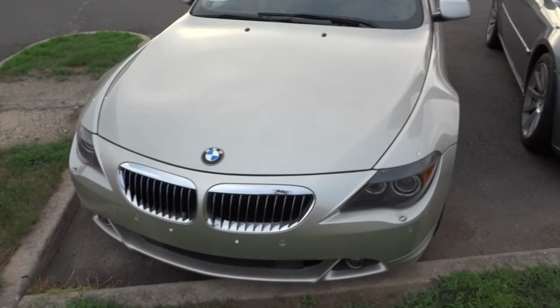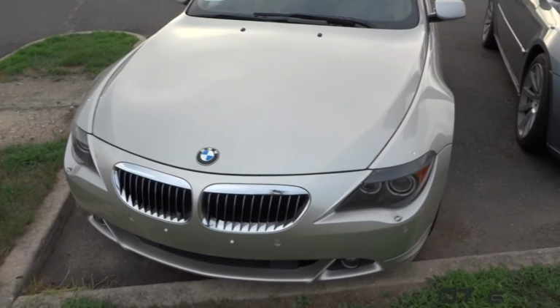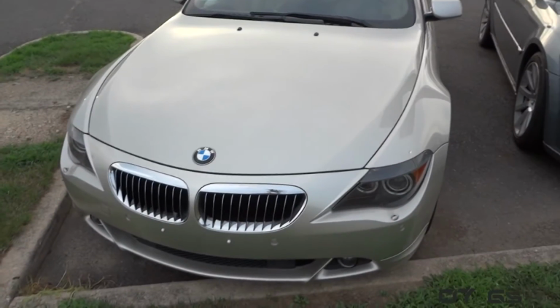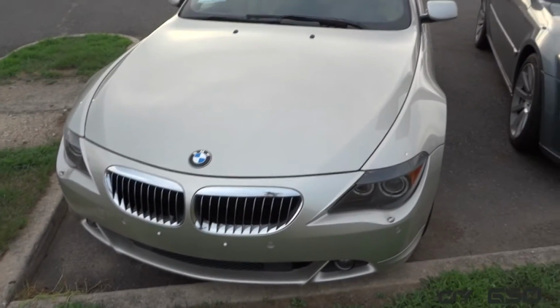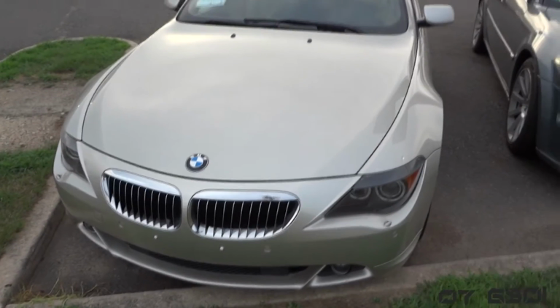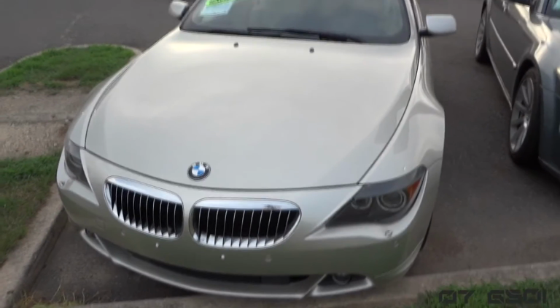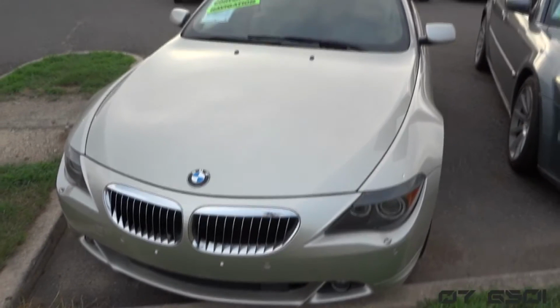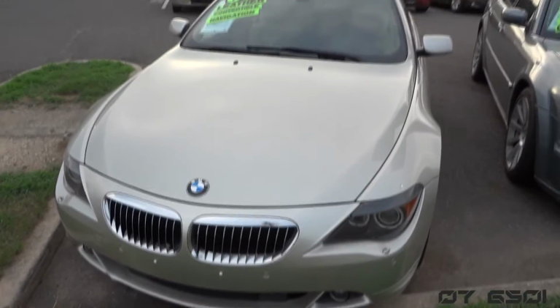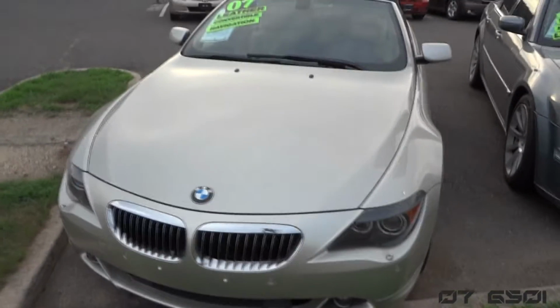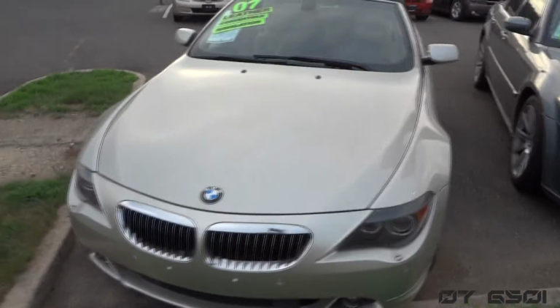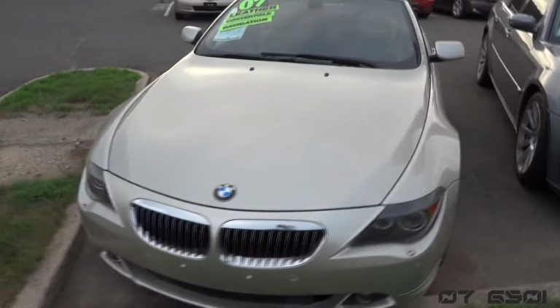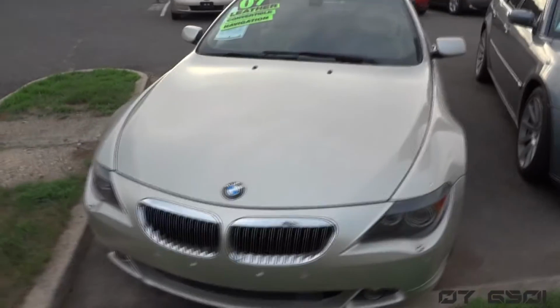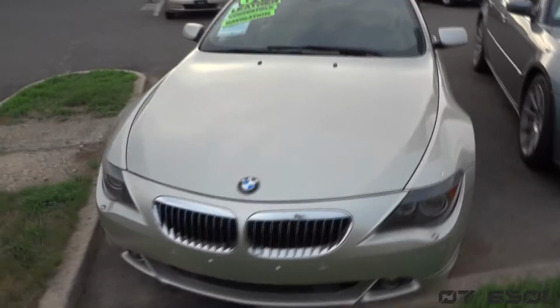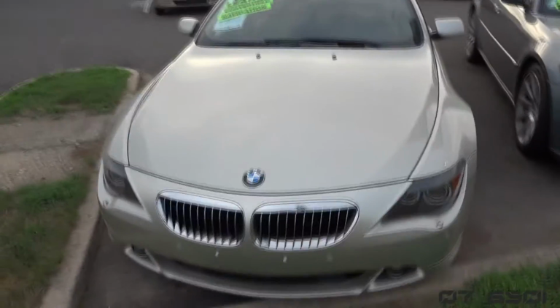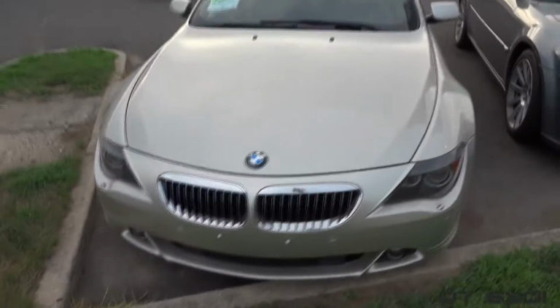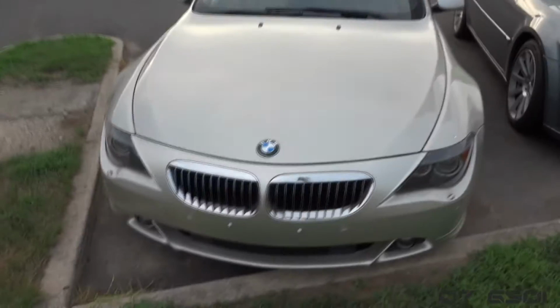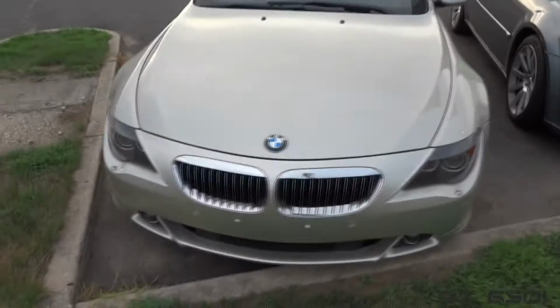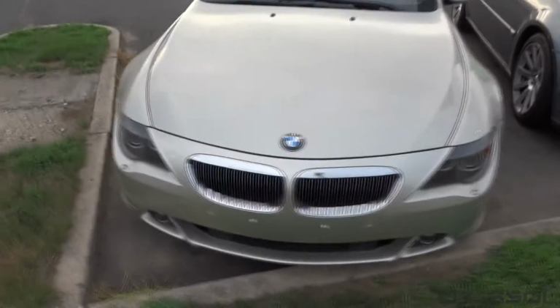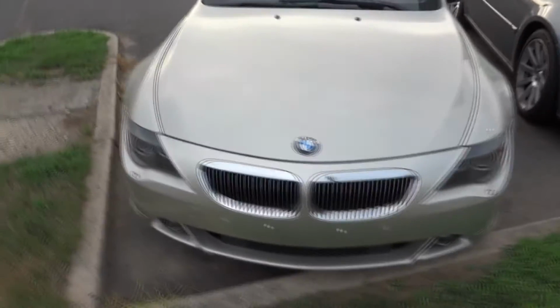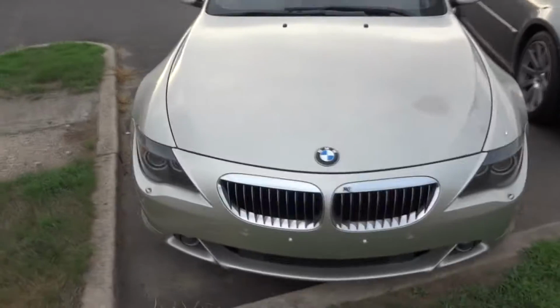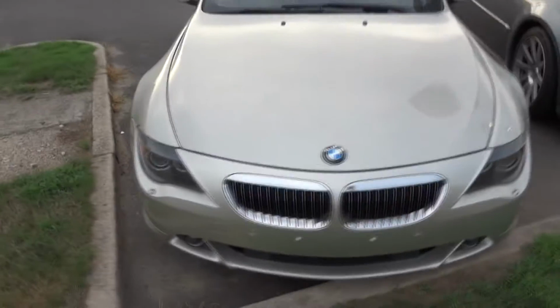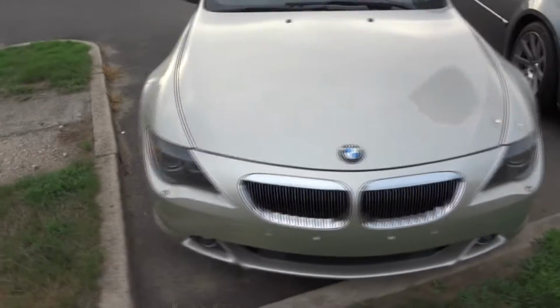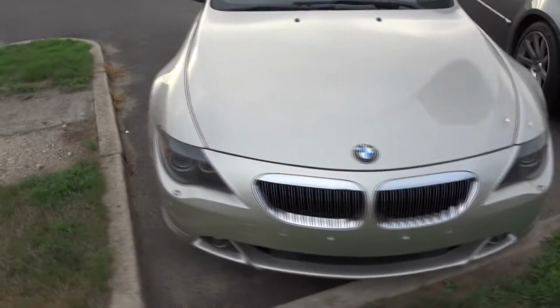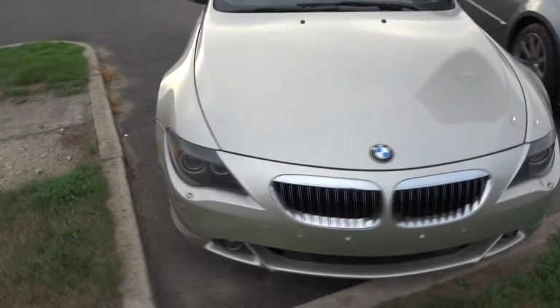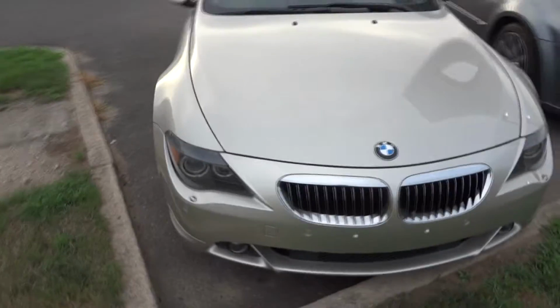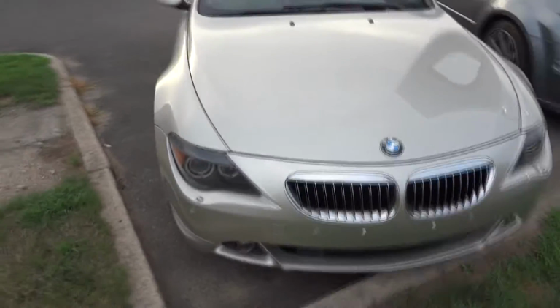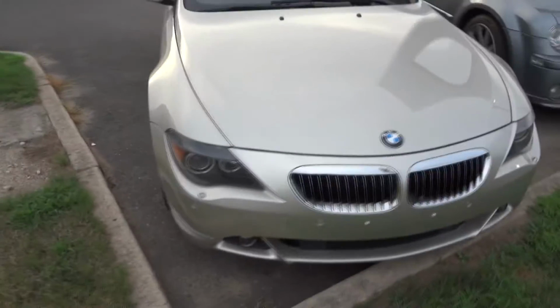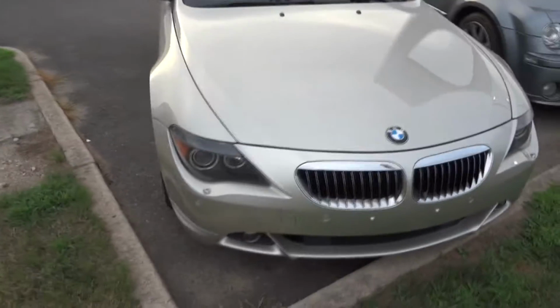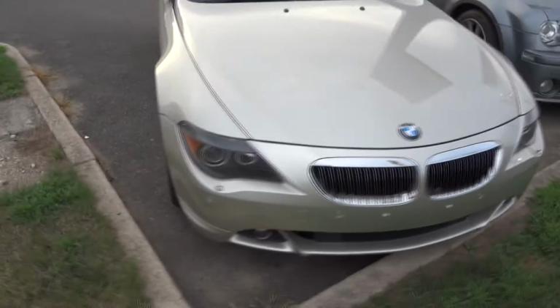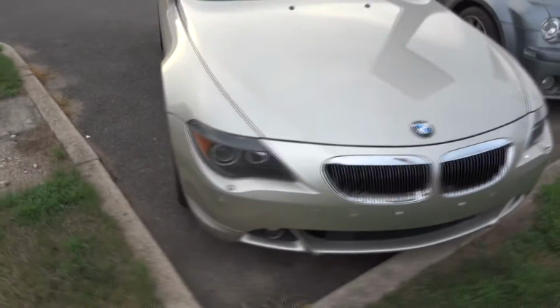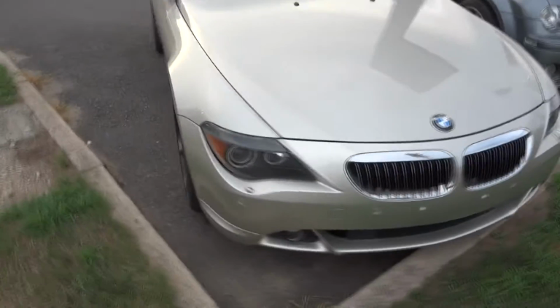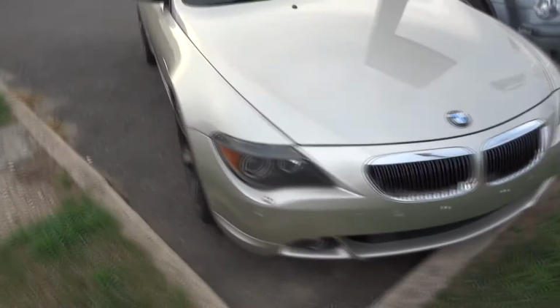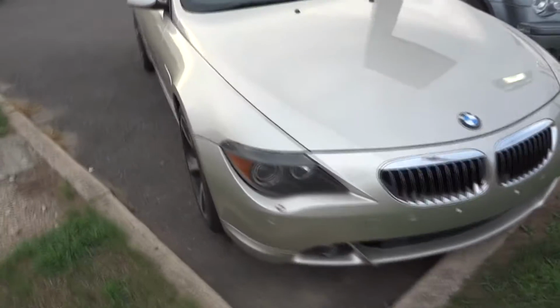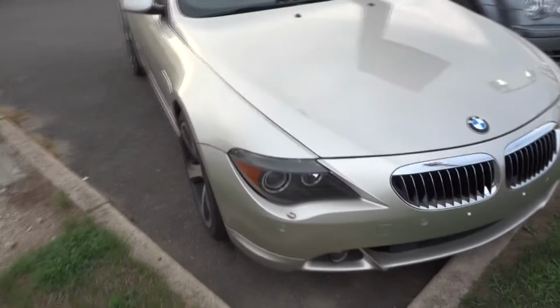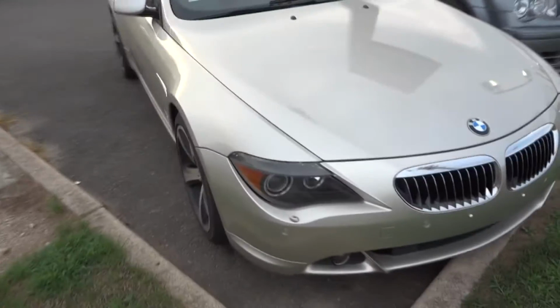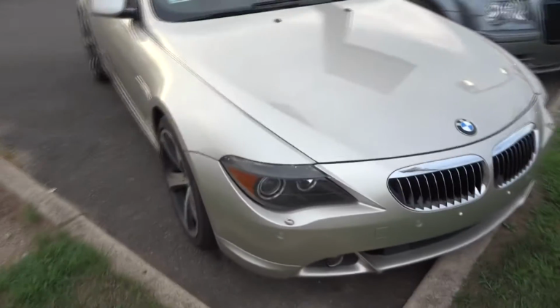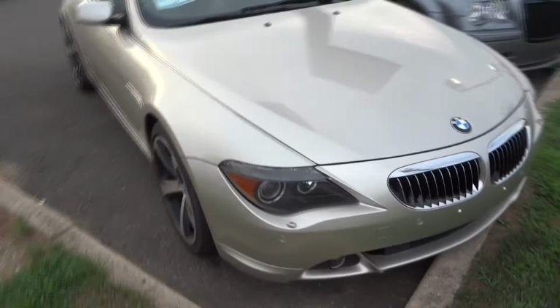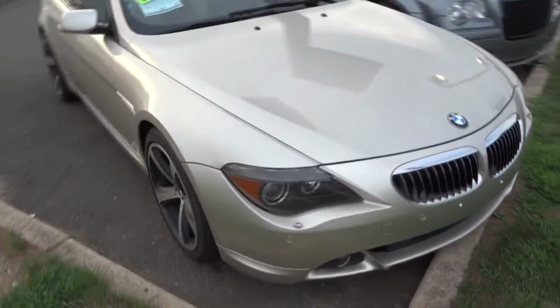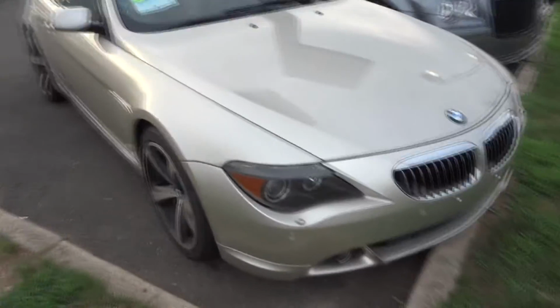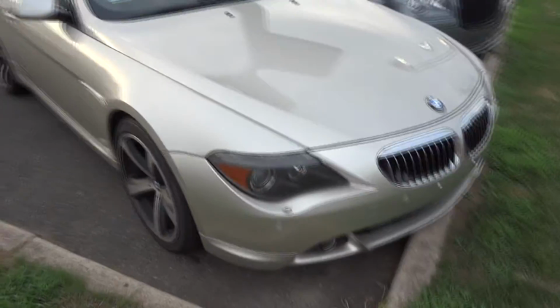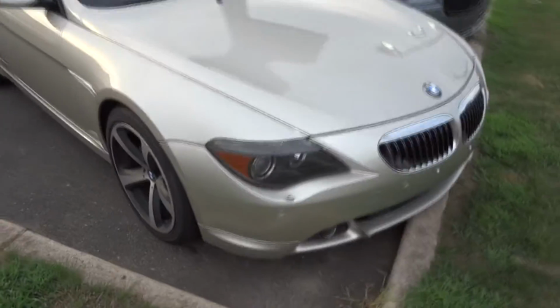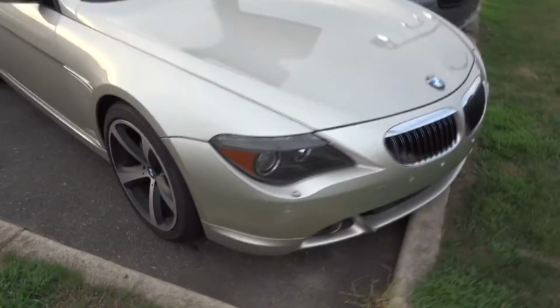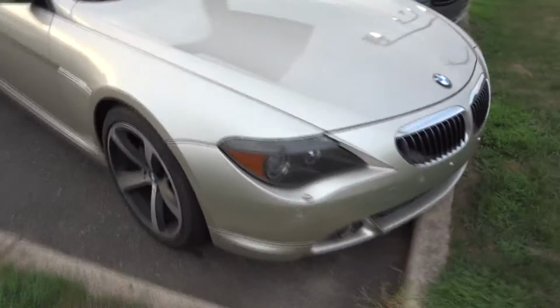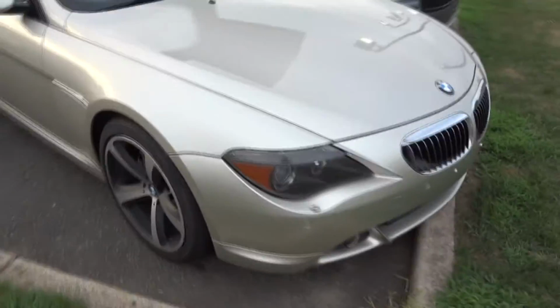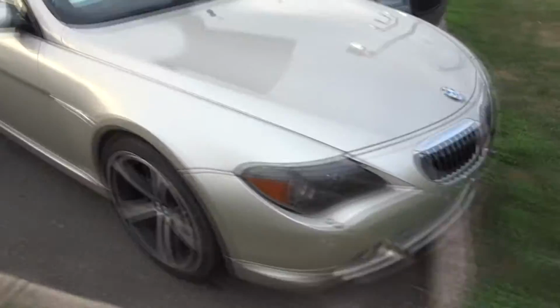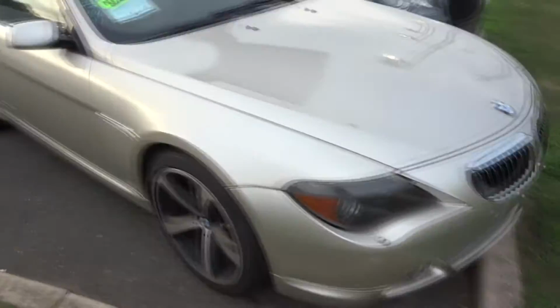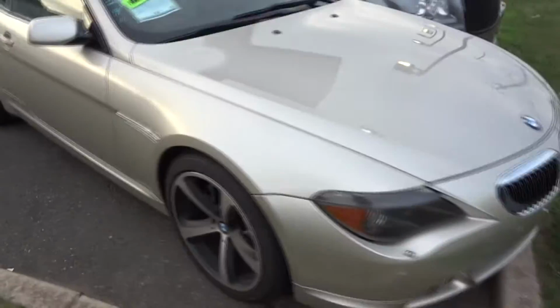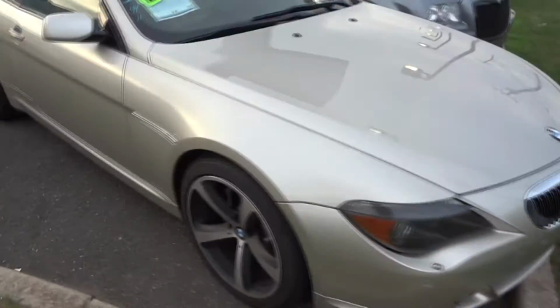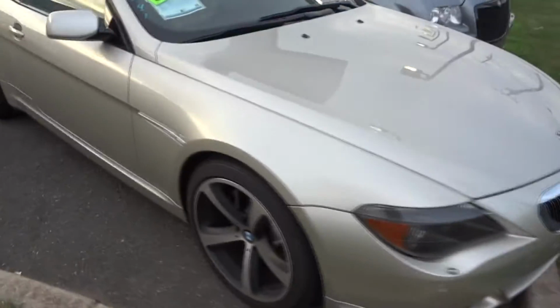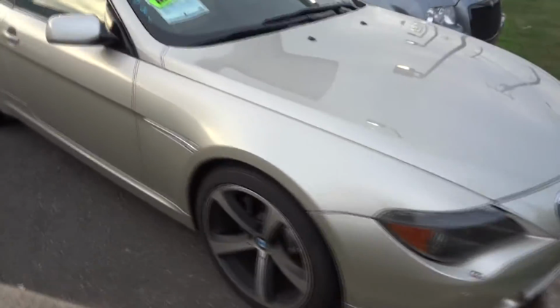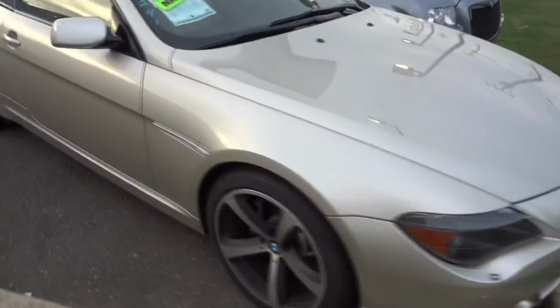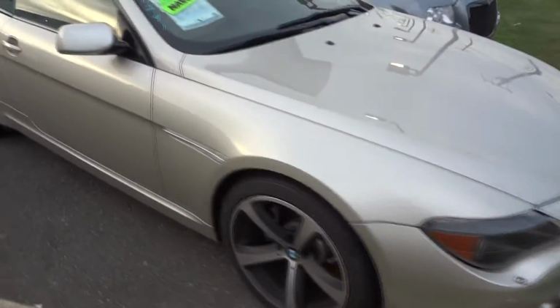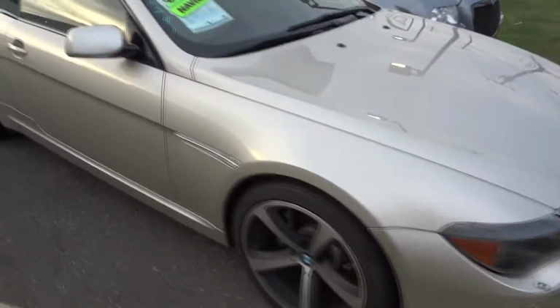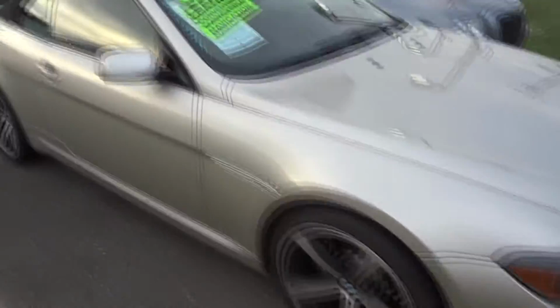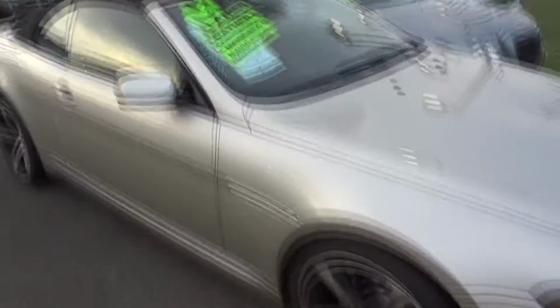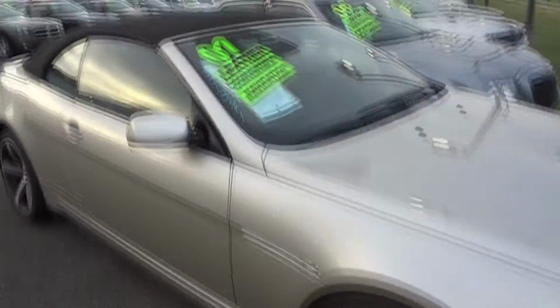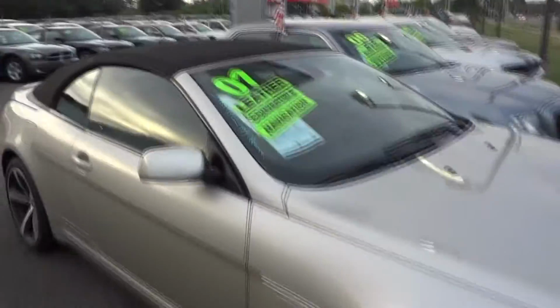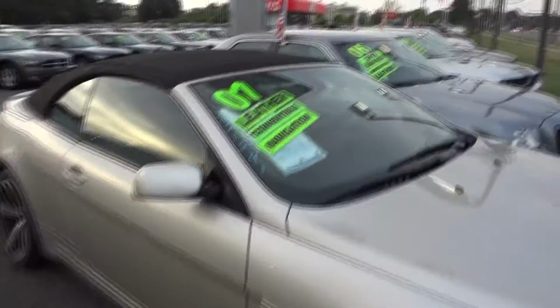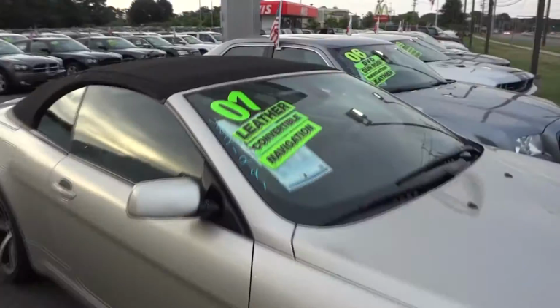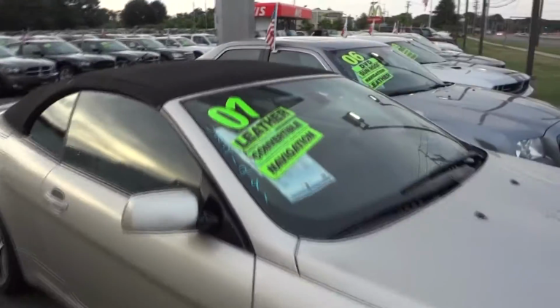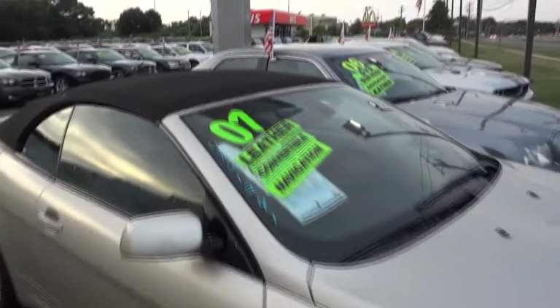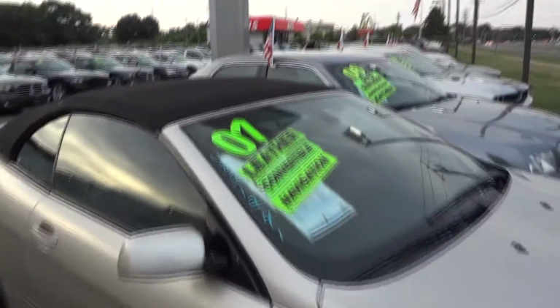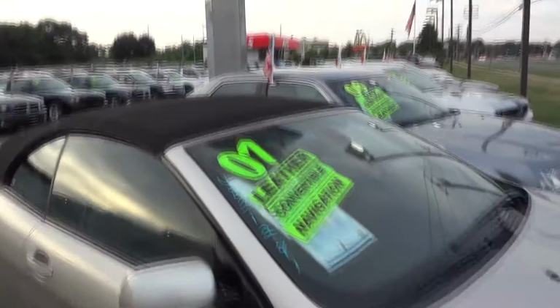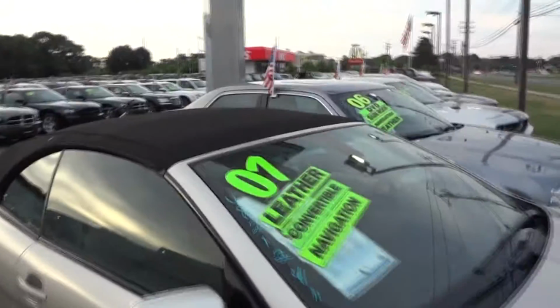This is a 2007 BMW 650i, front bi-beam headlamps and fog lamps. Love those rims. This is a convertible.